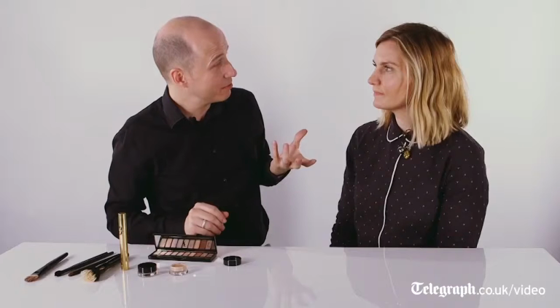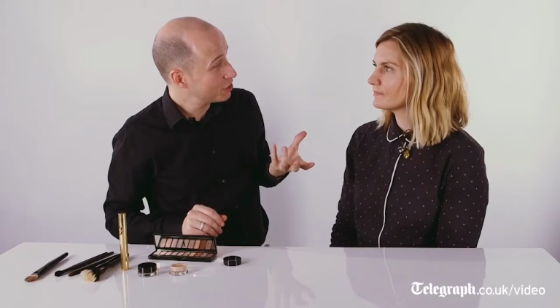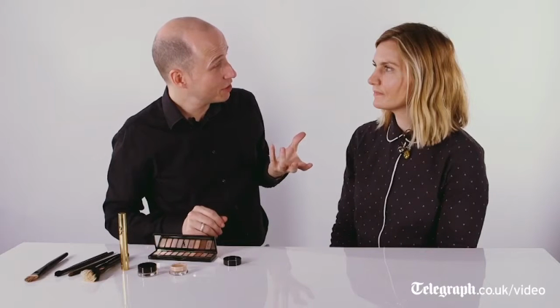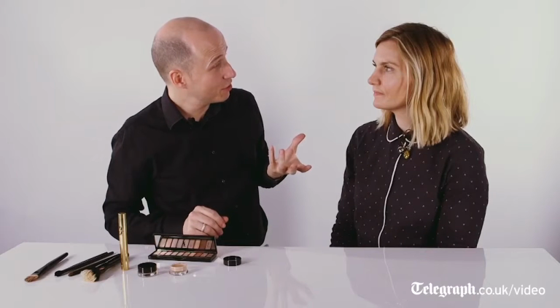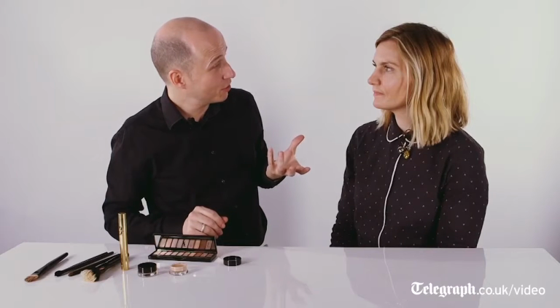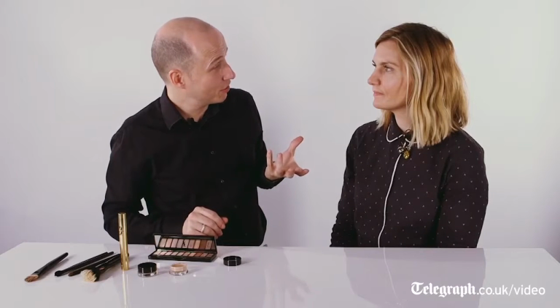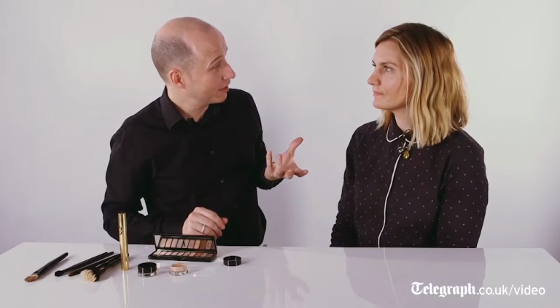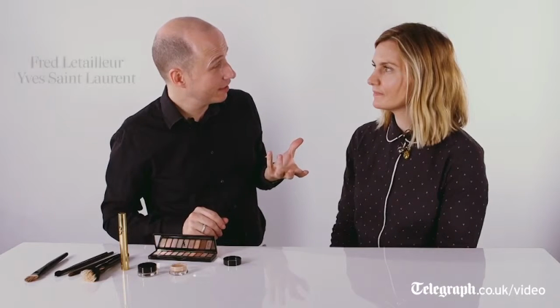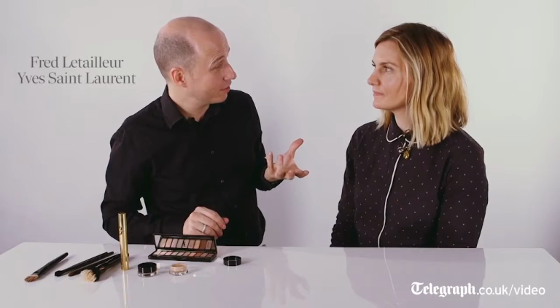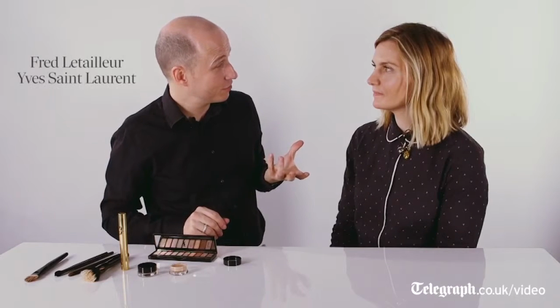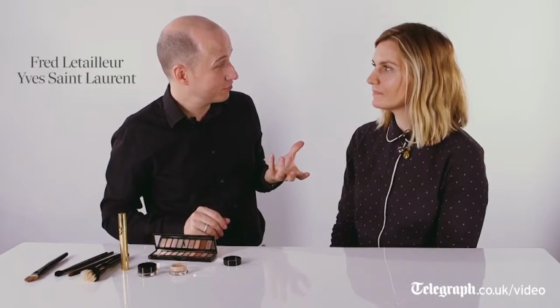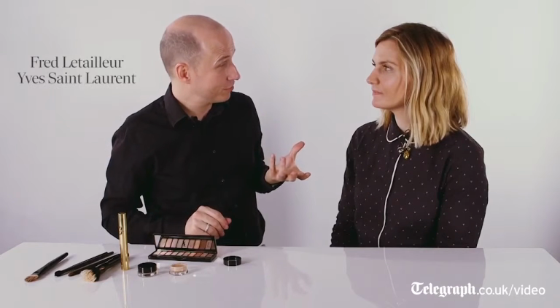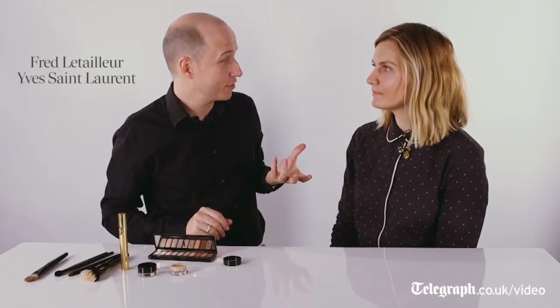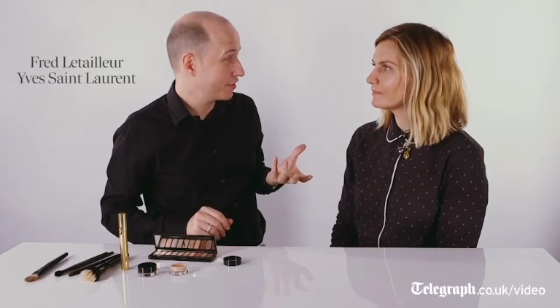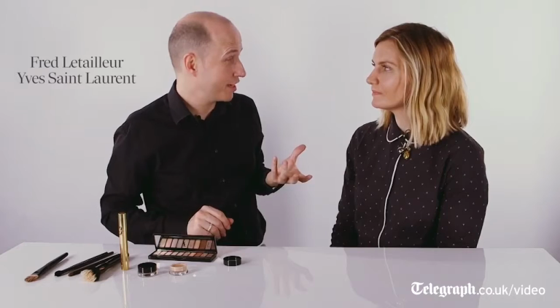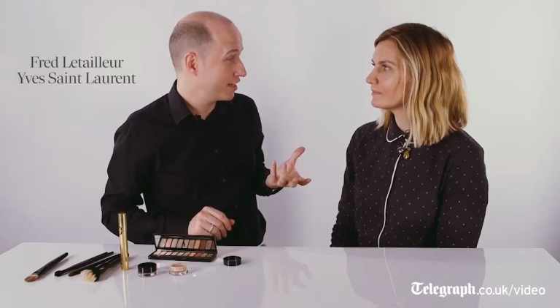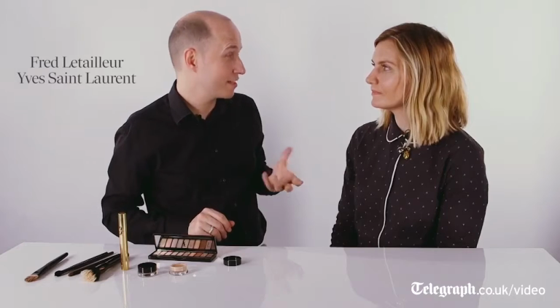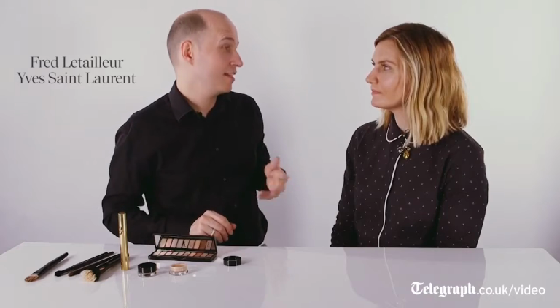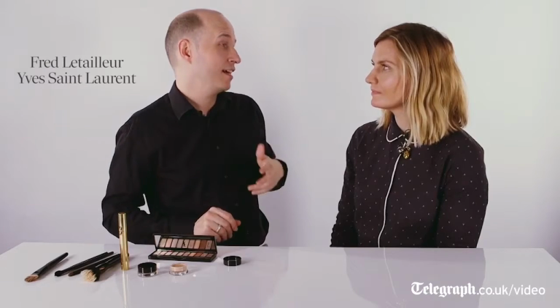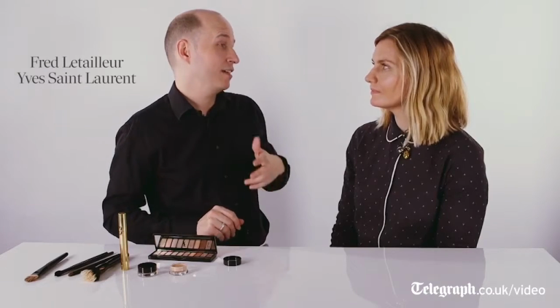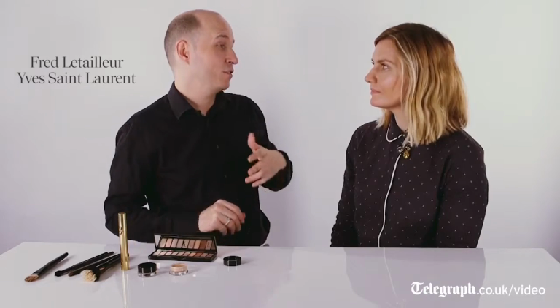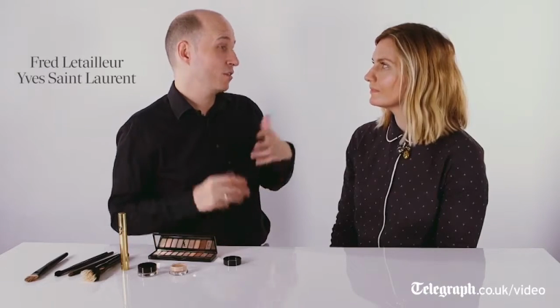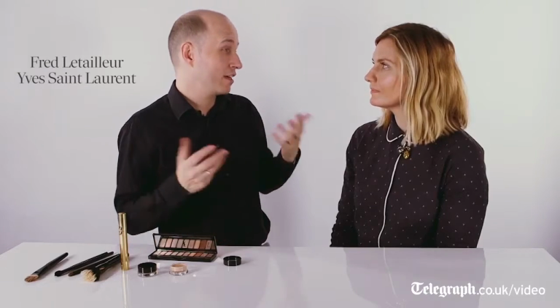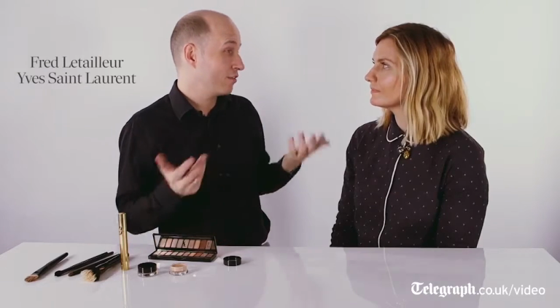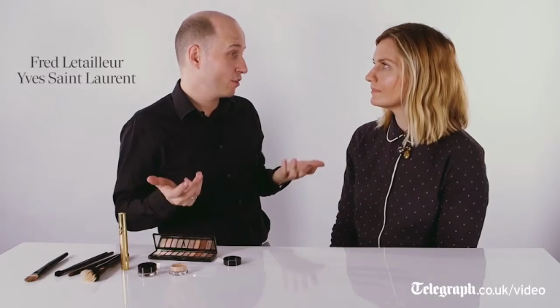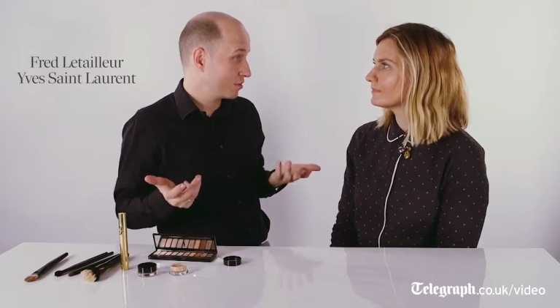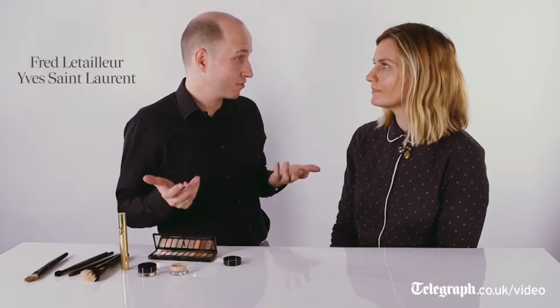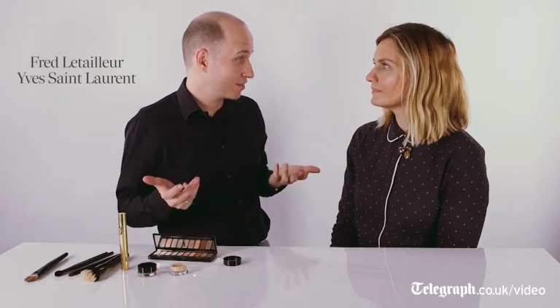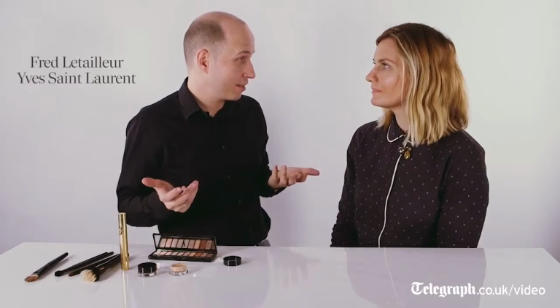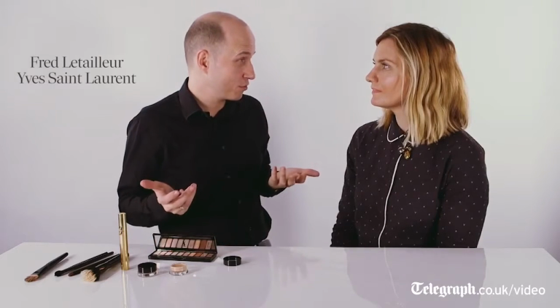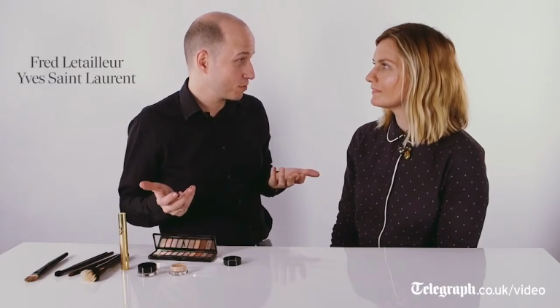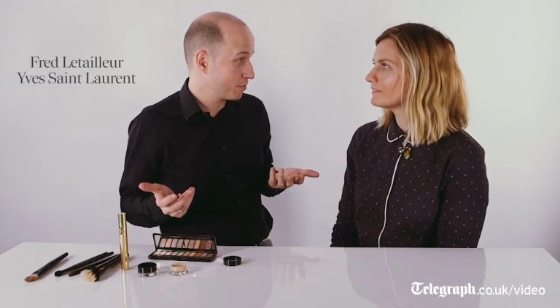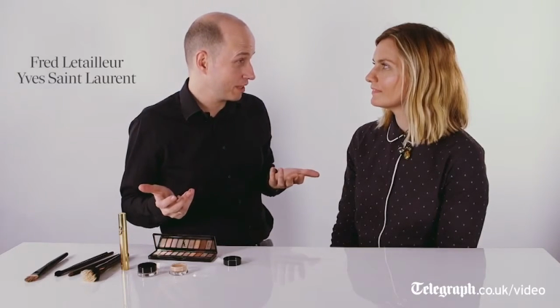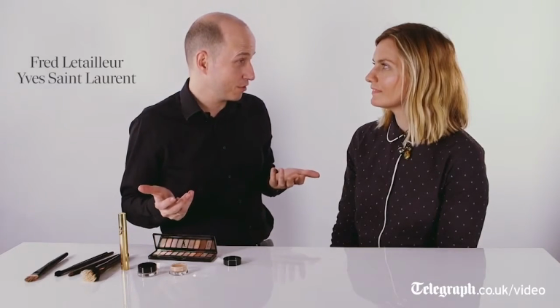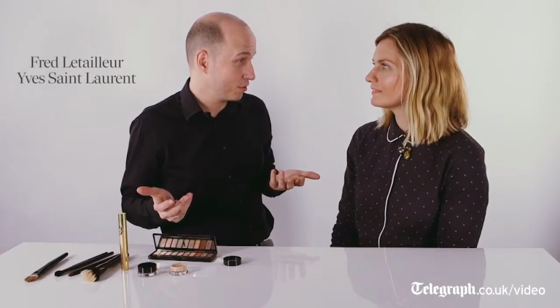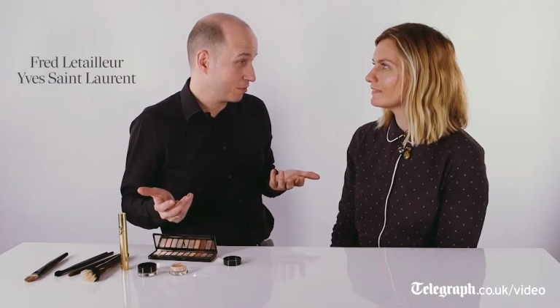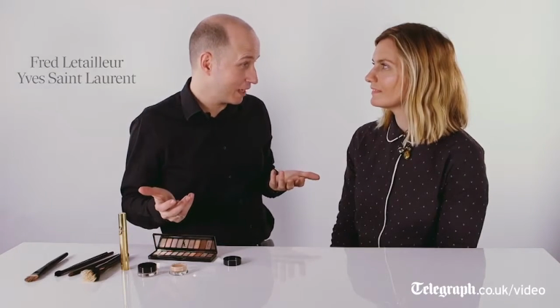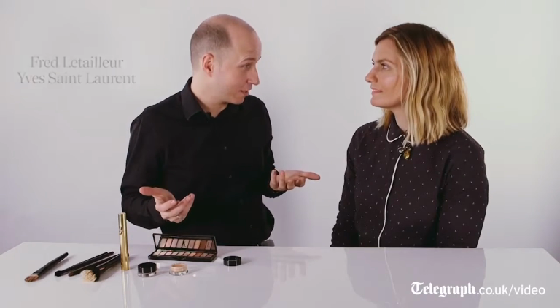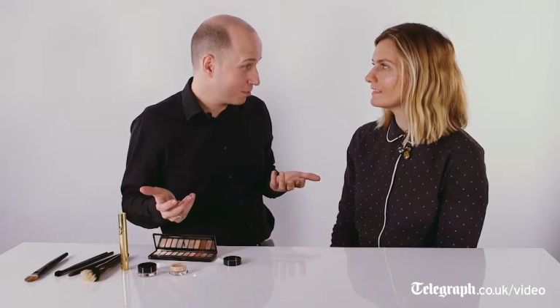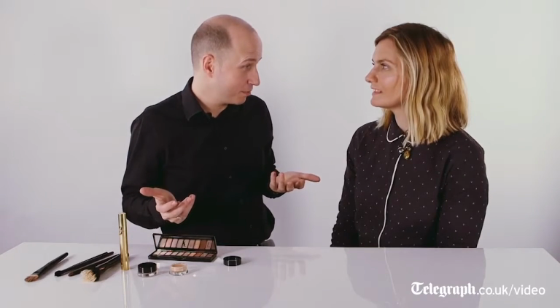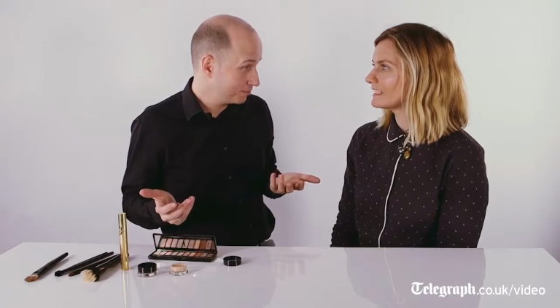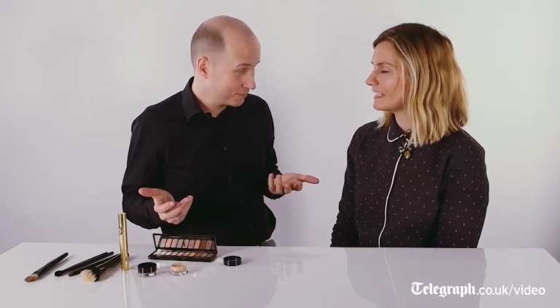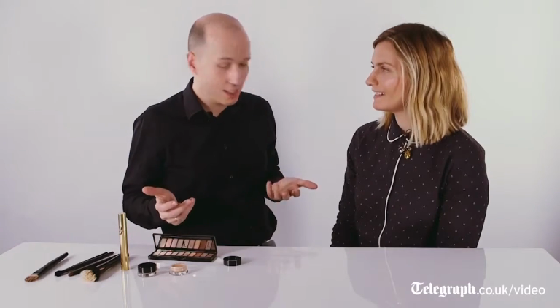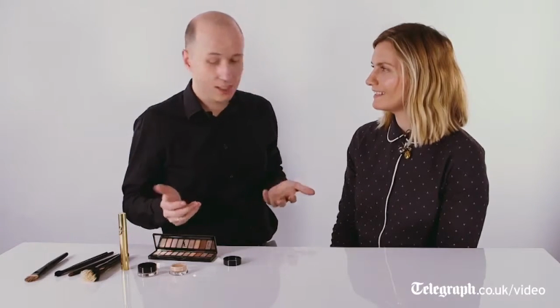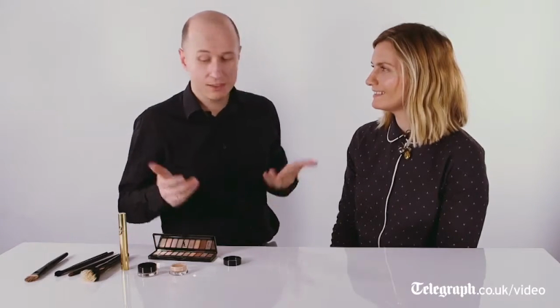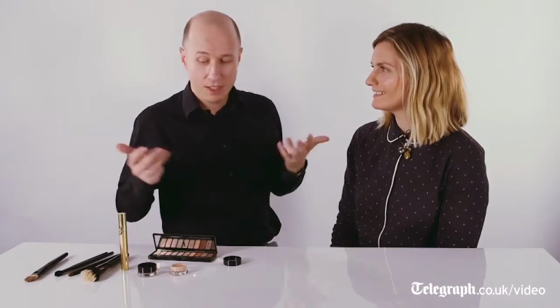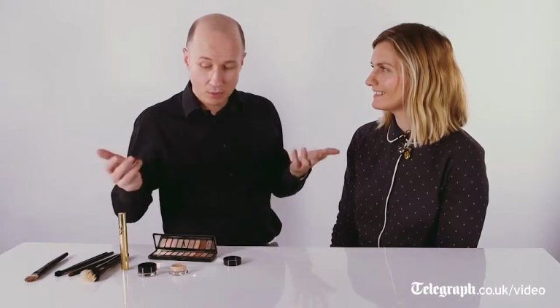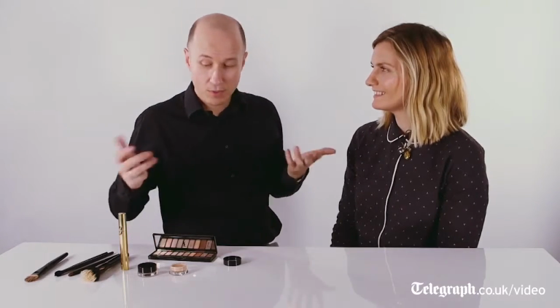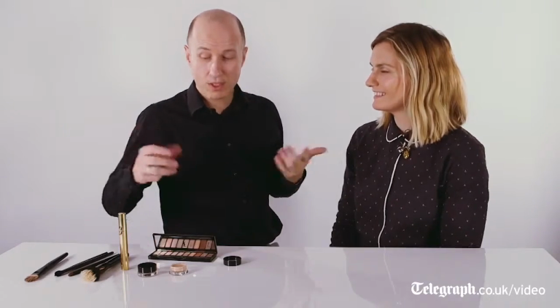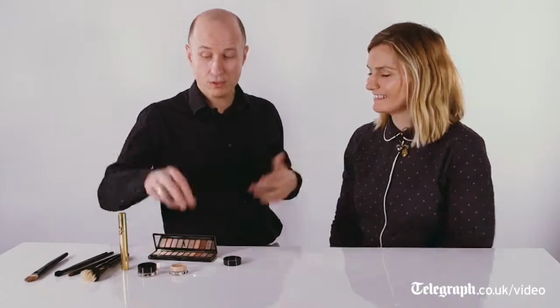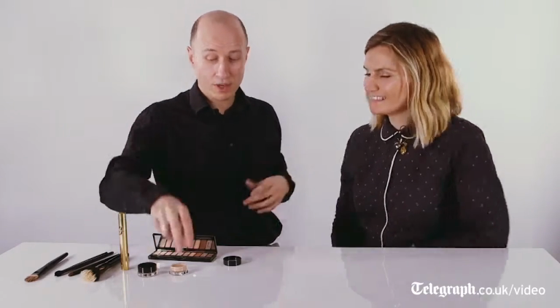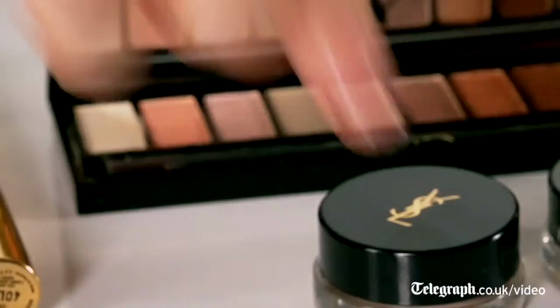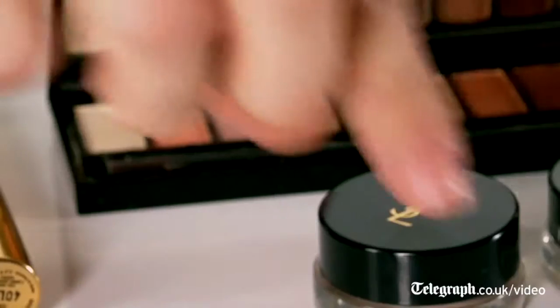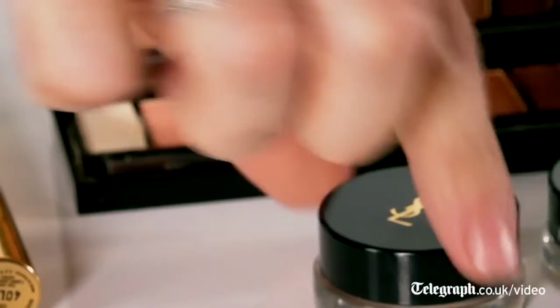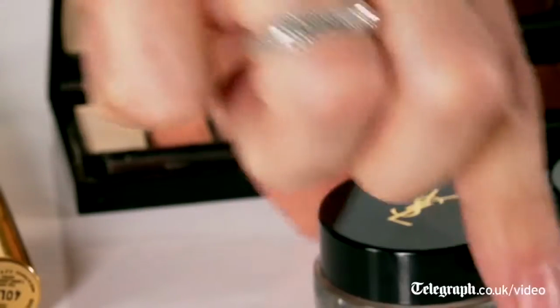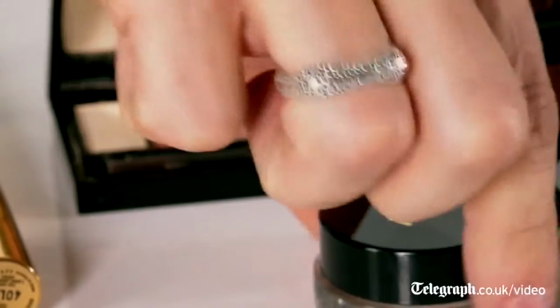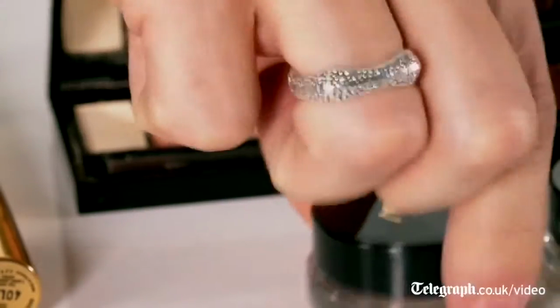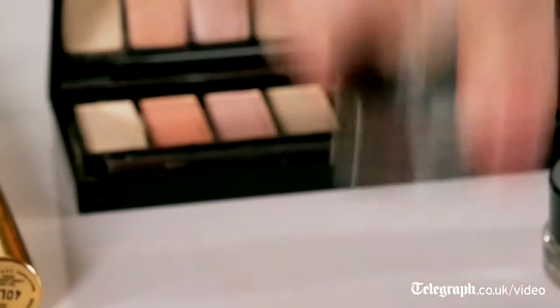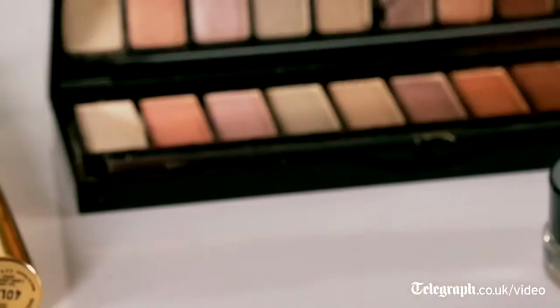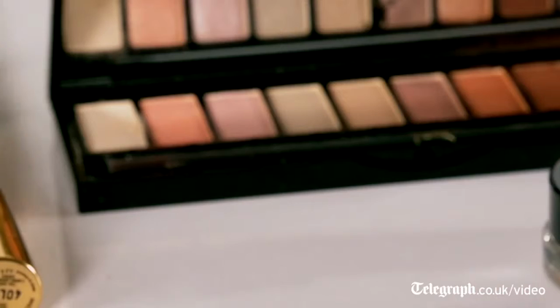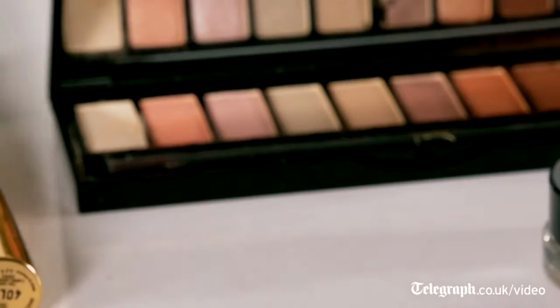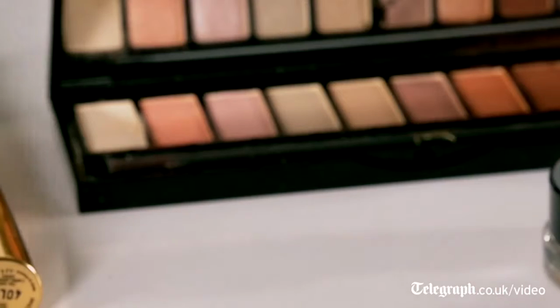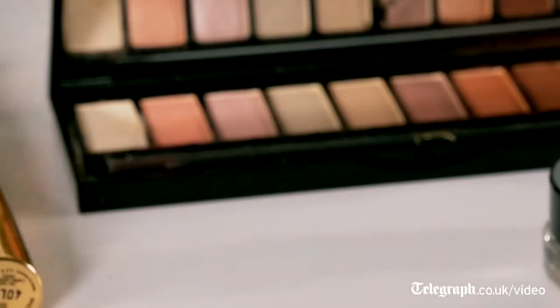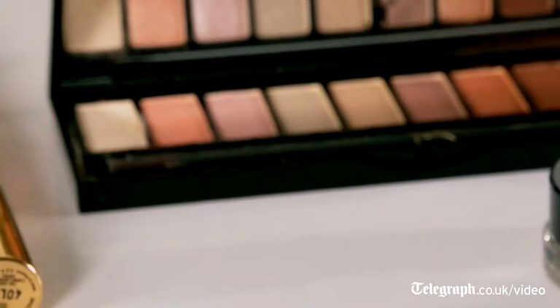Imagine you're going out for the night and you don't have a lot of time to spend on your makeup. You have your shimmering primer.